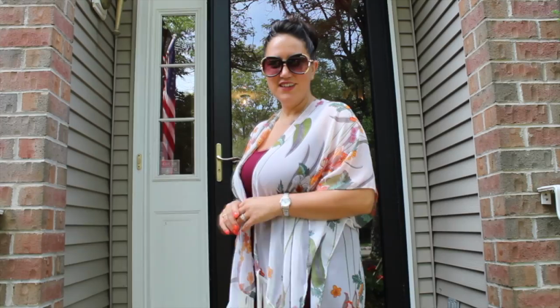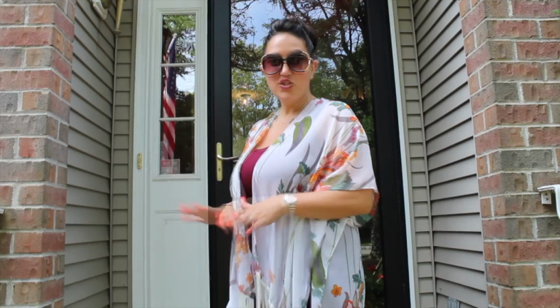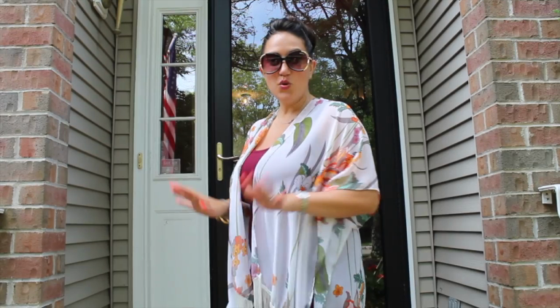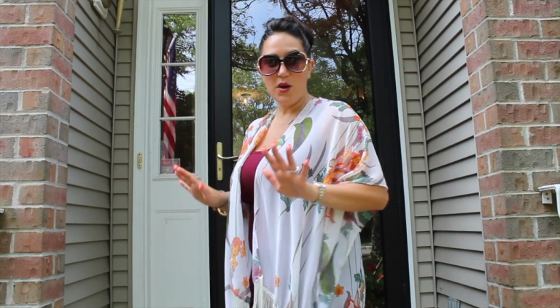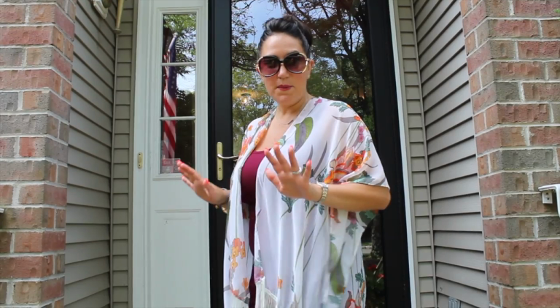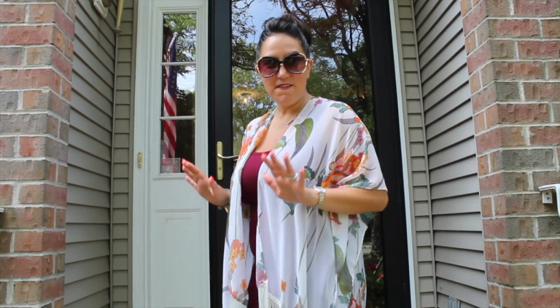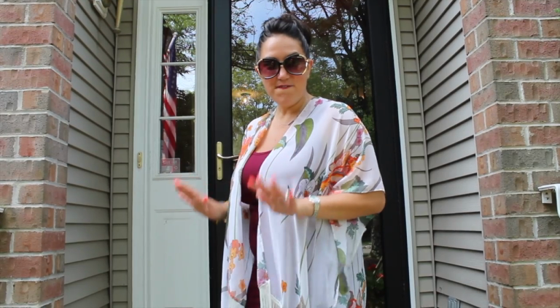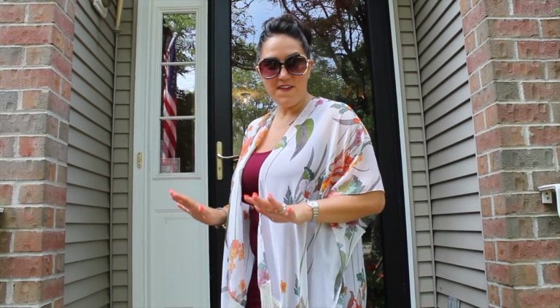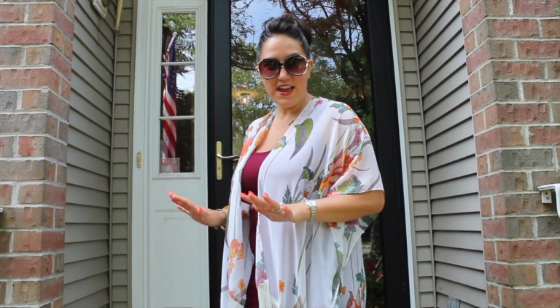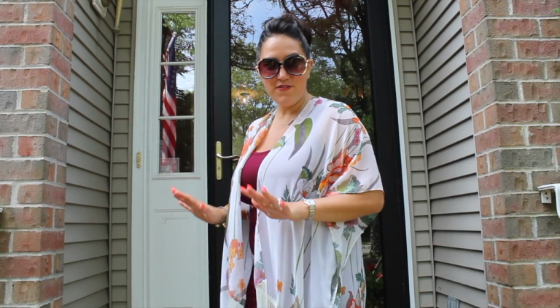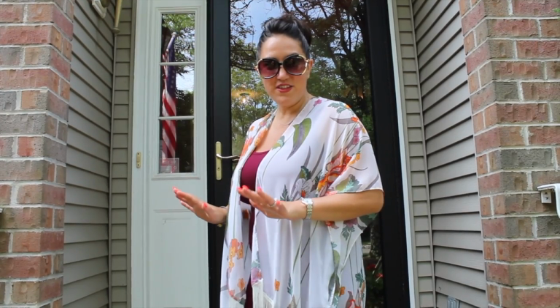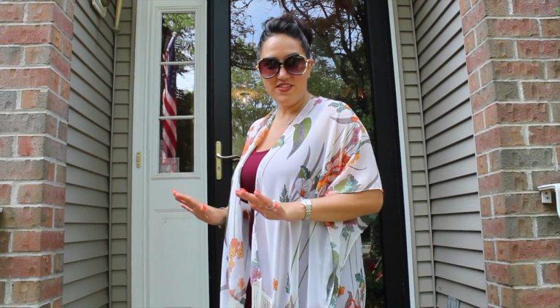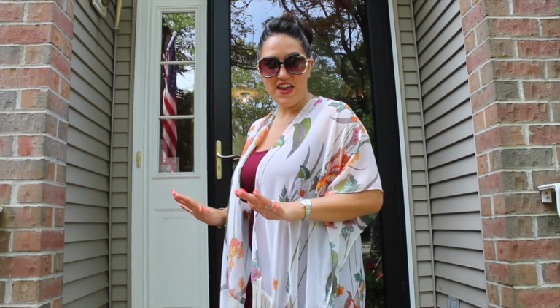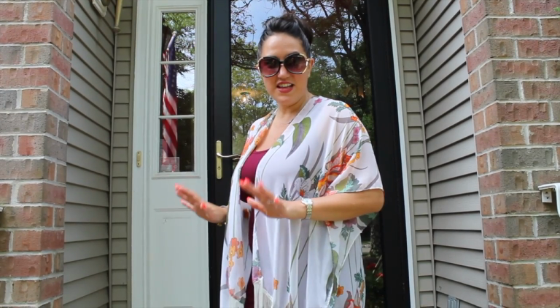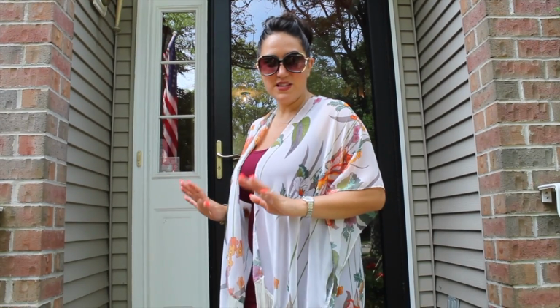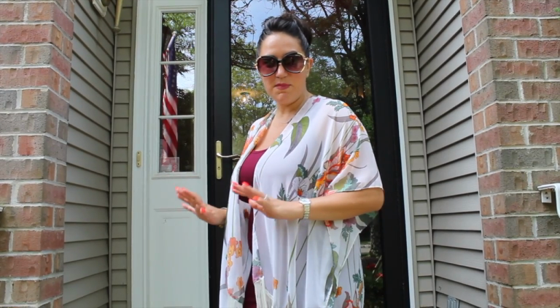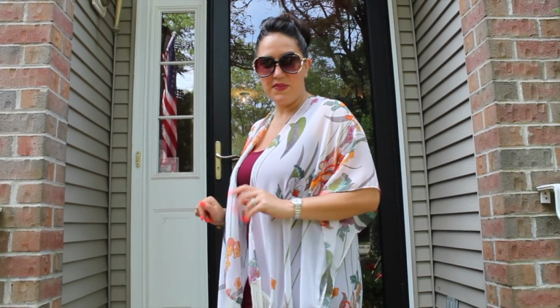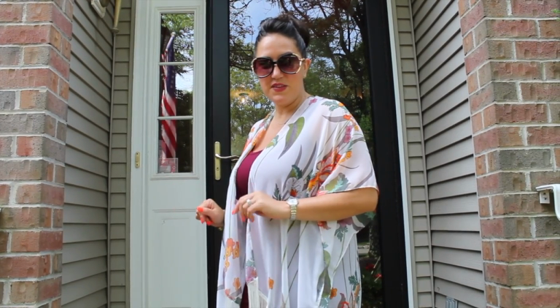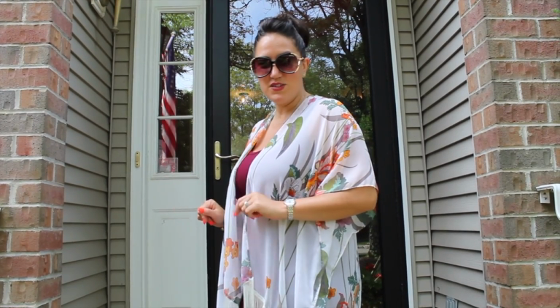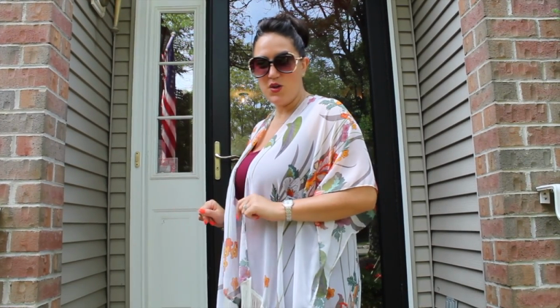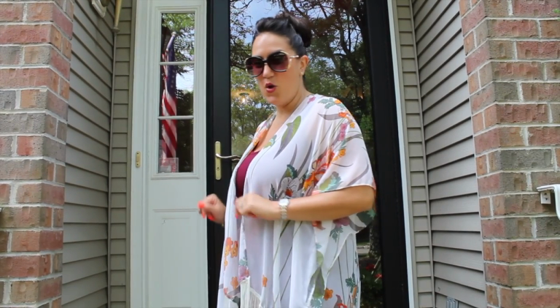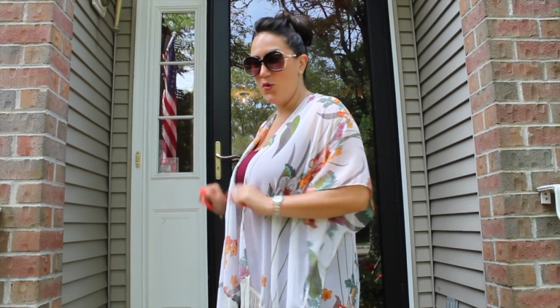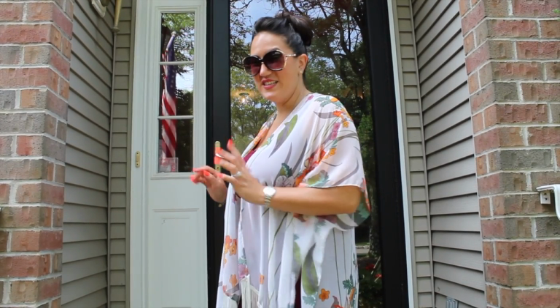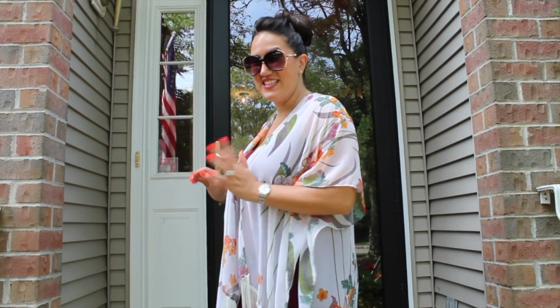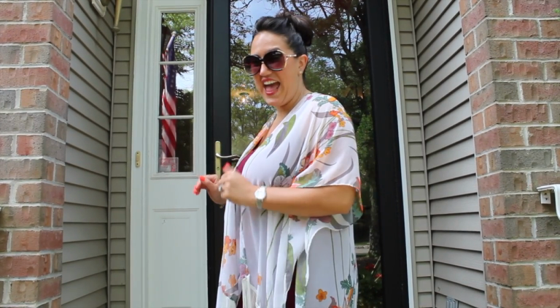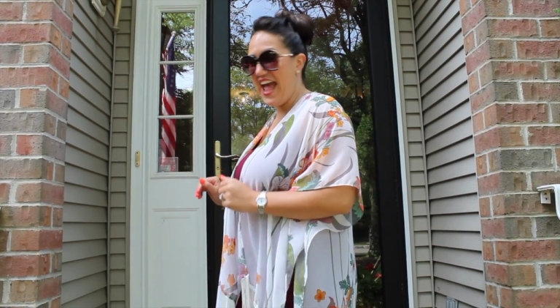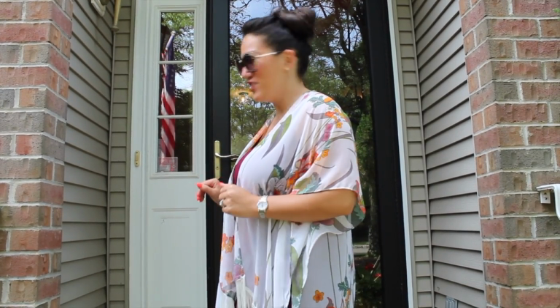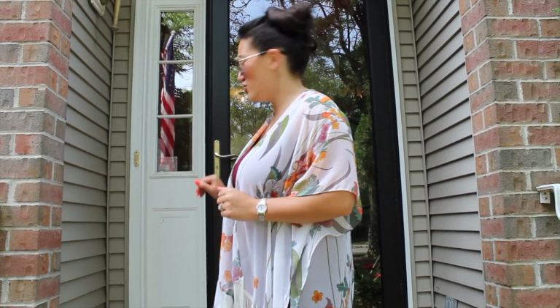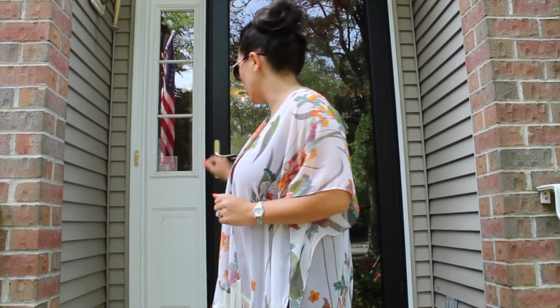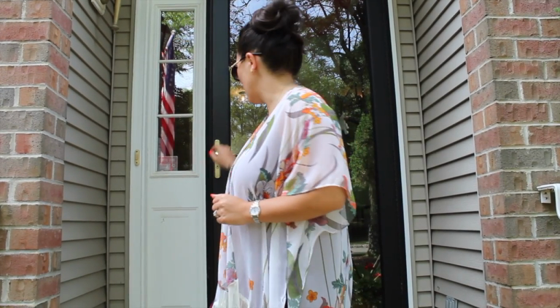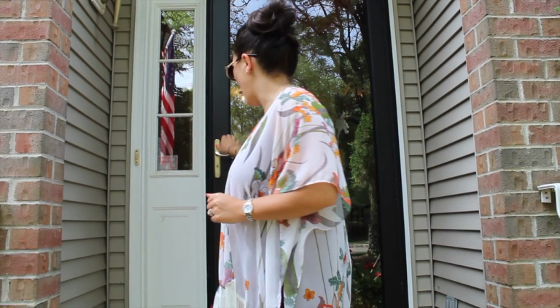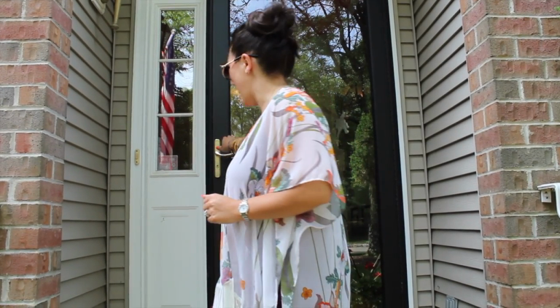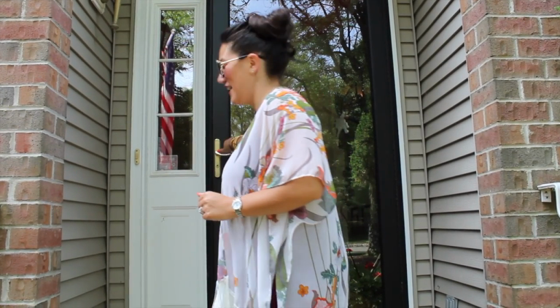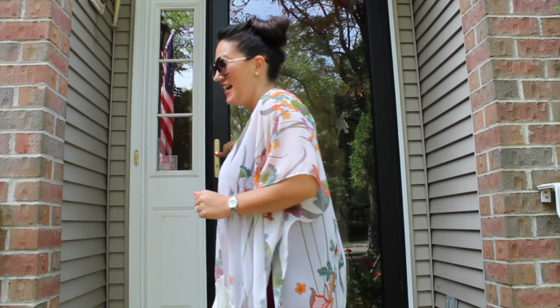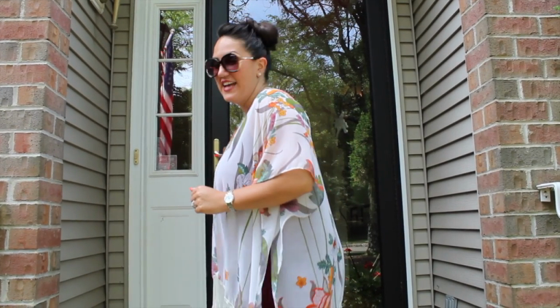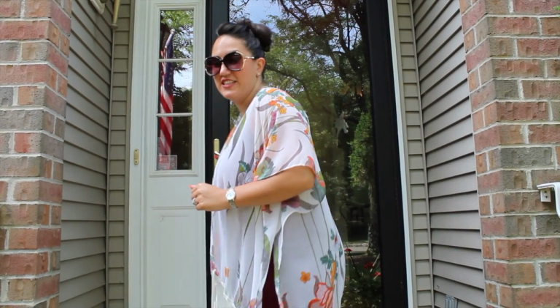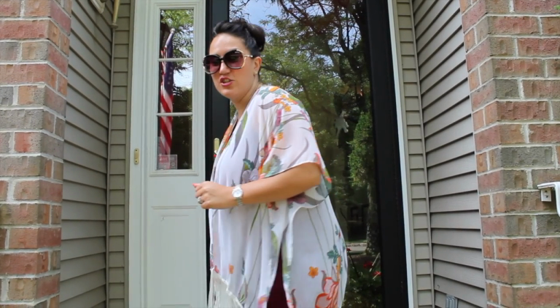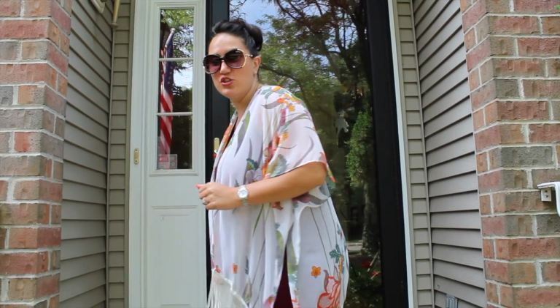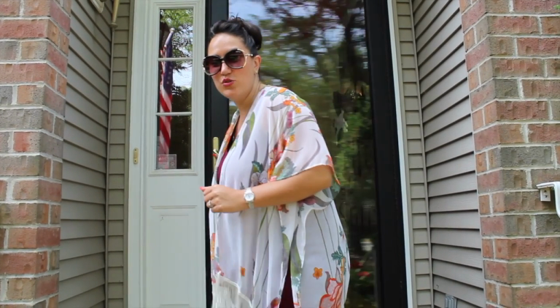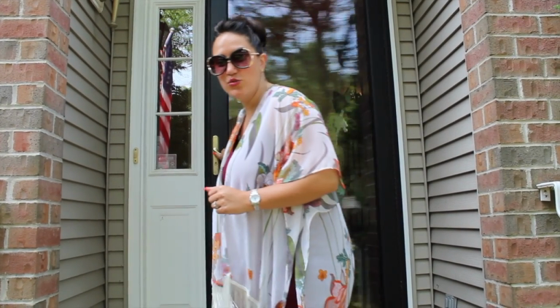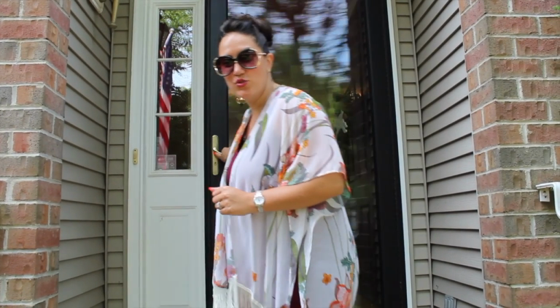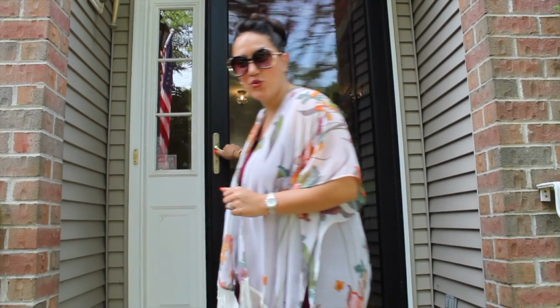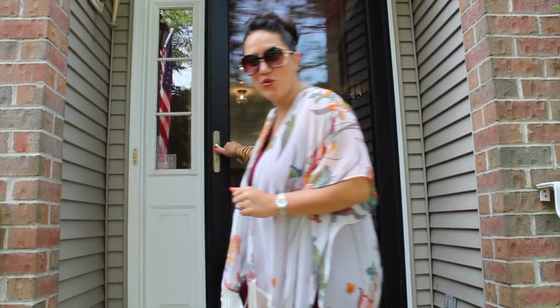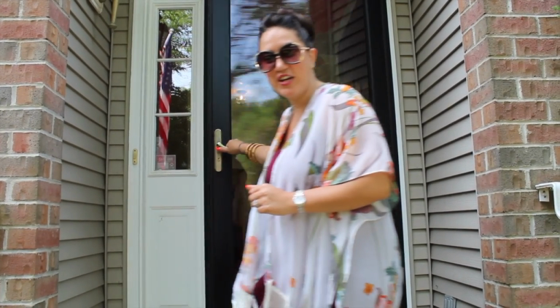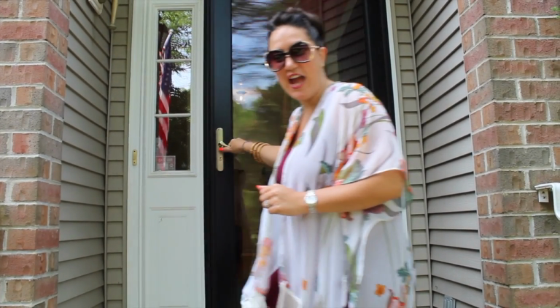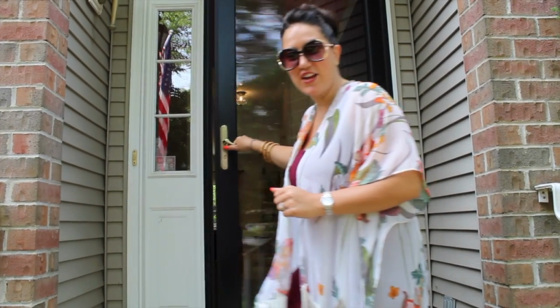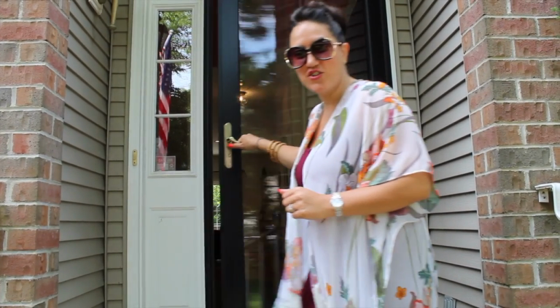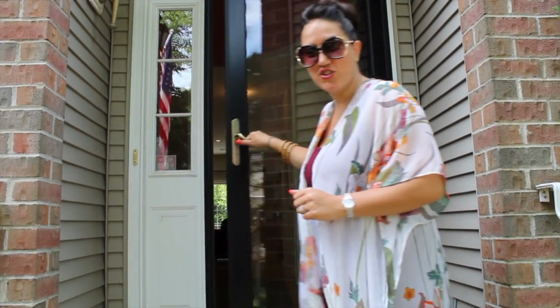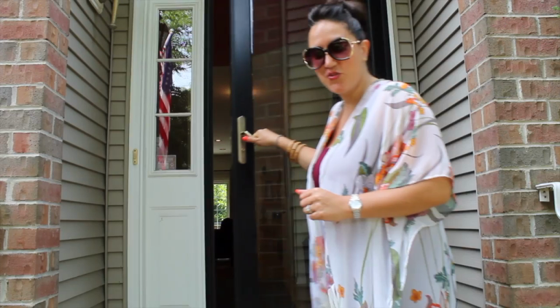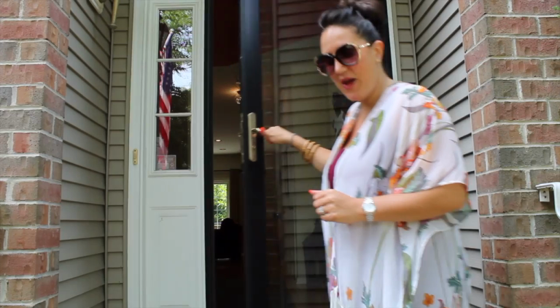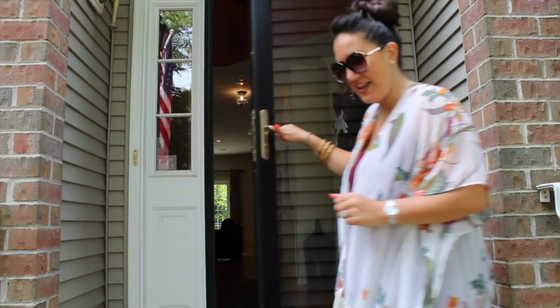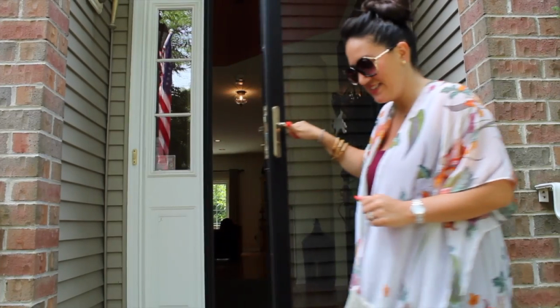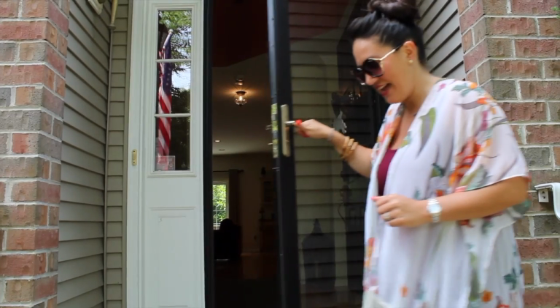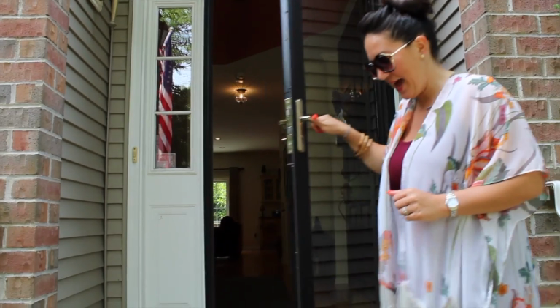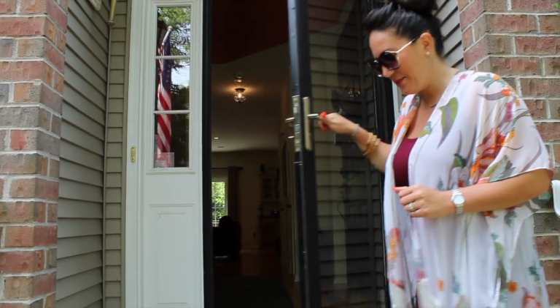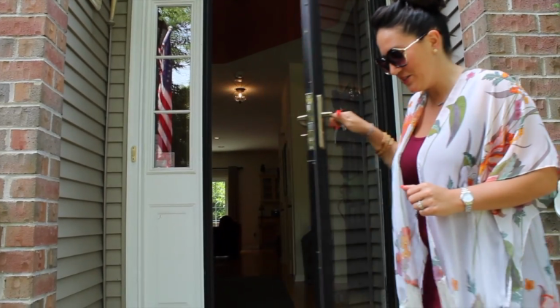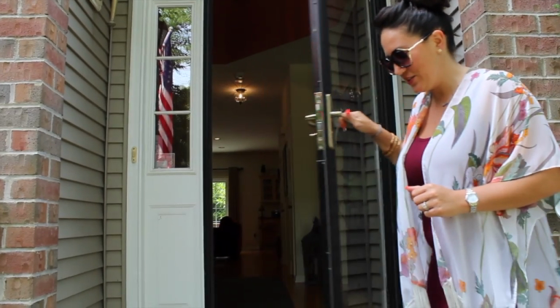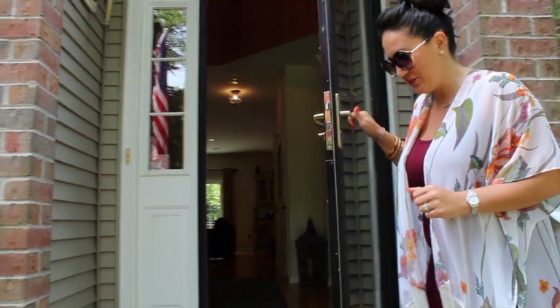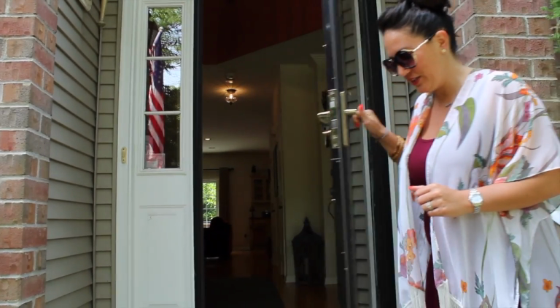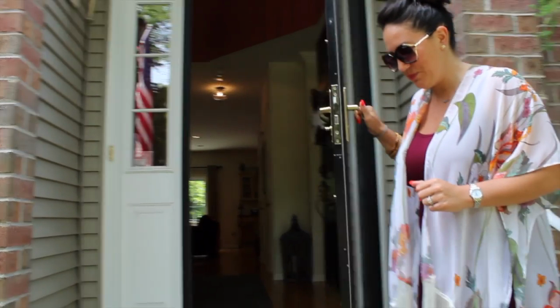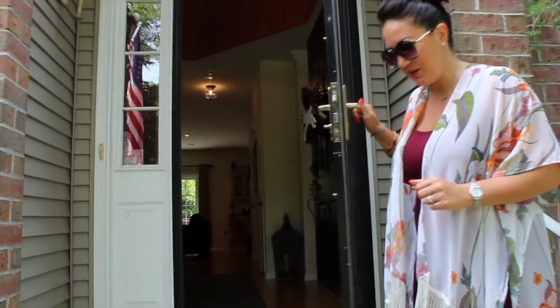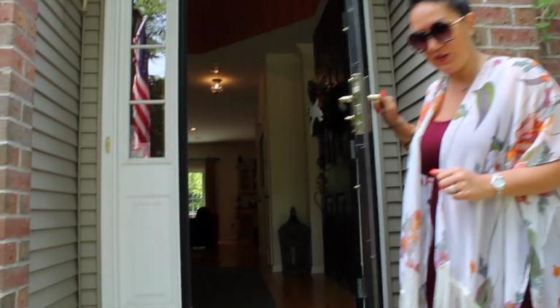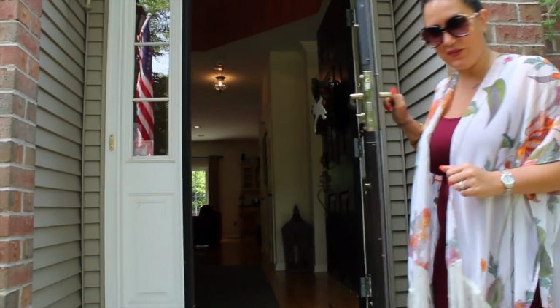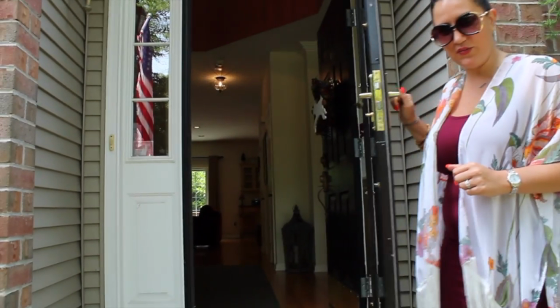One of my favorite things about this home is the entryway. It's a two-story entryway — it's absolutely beautiful.